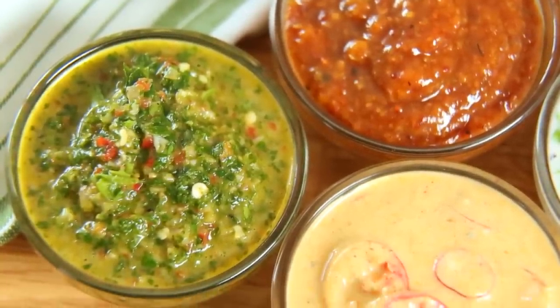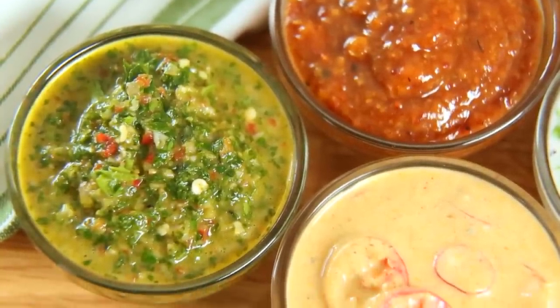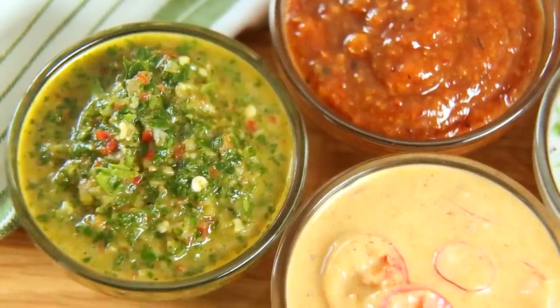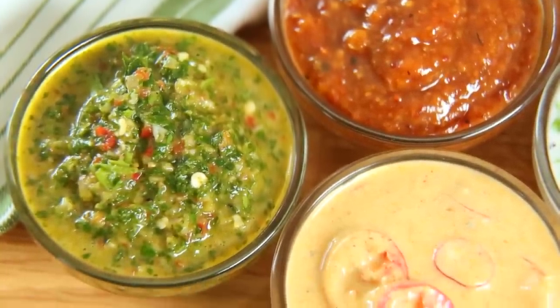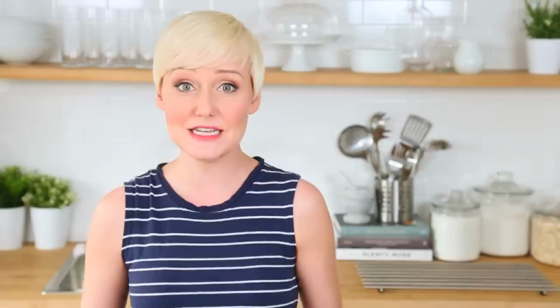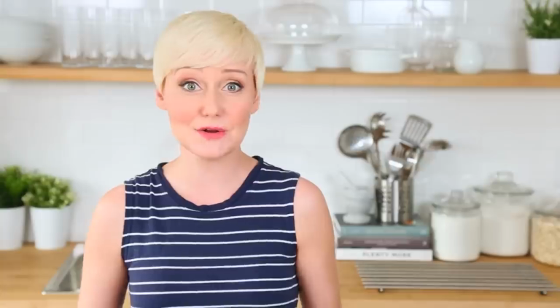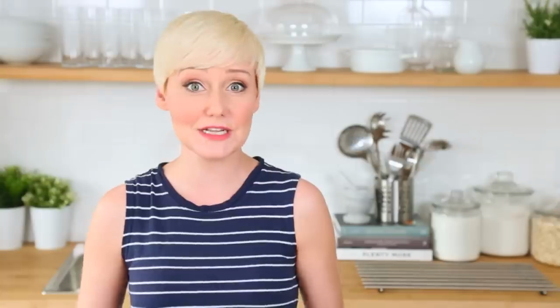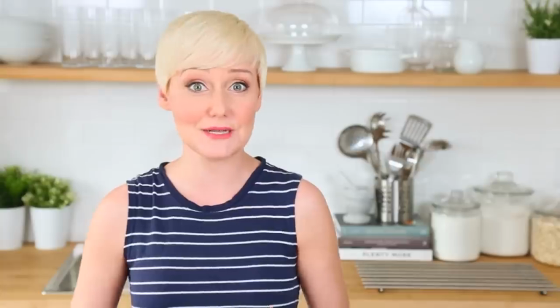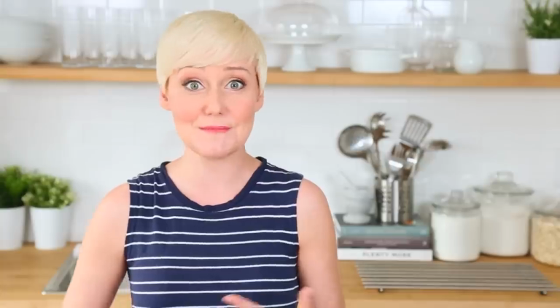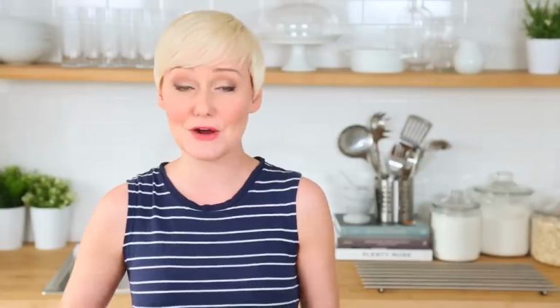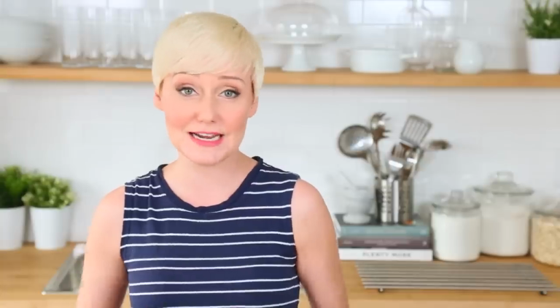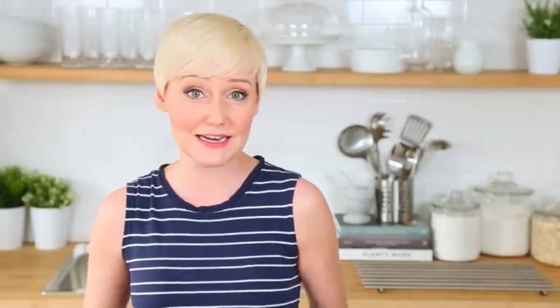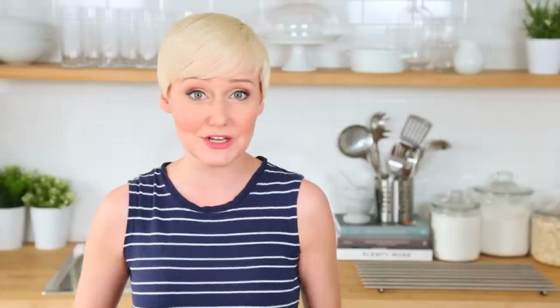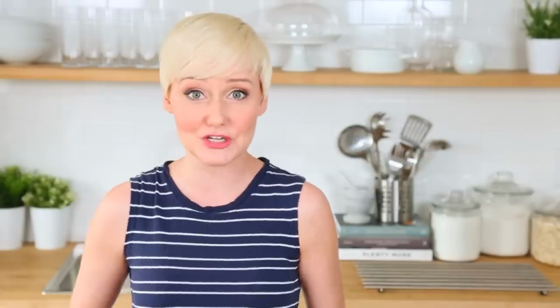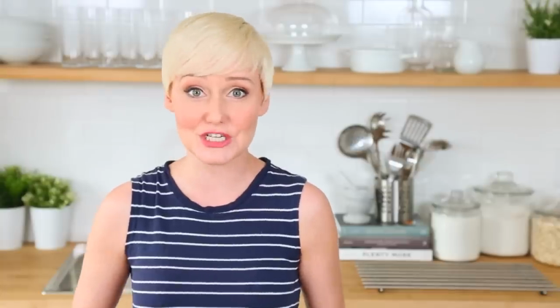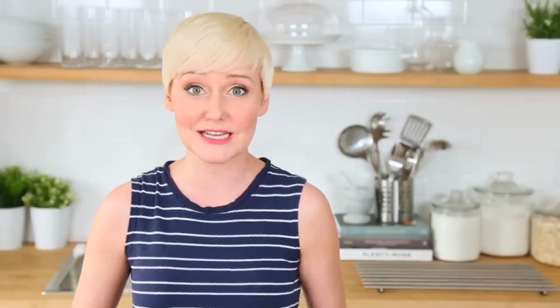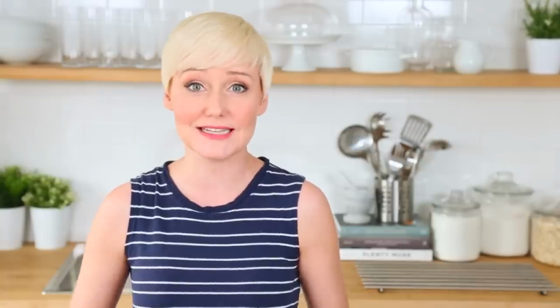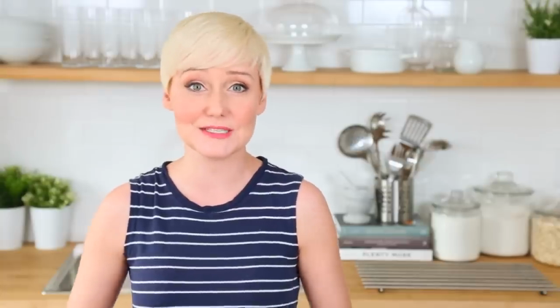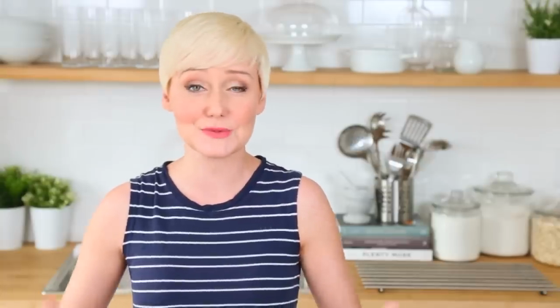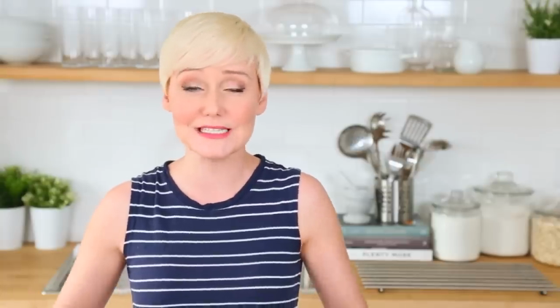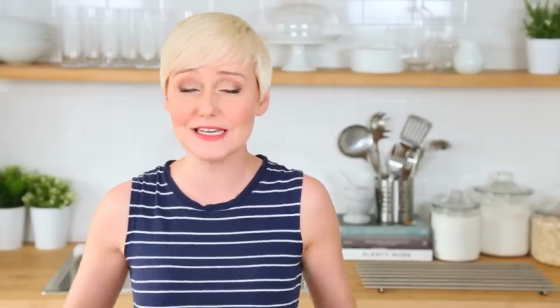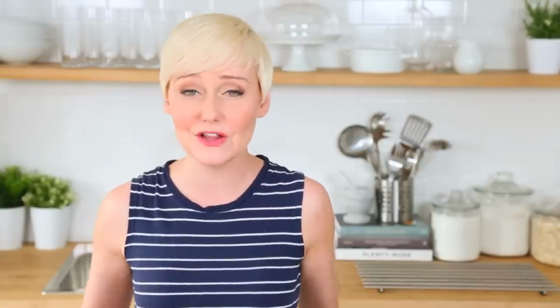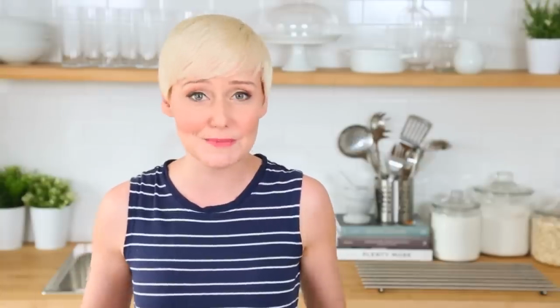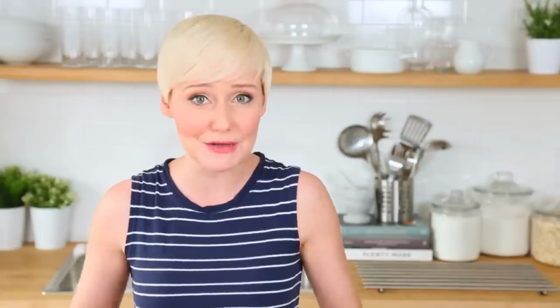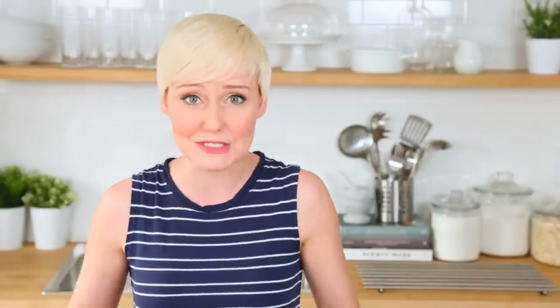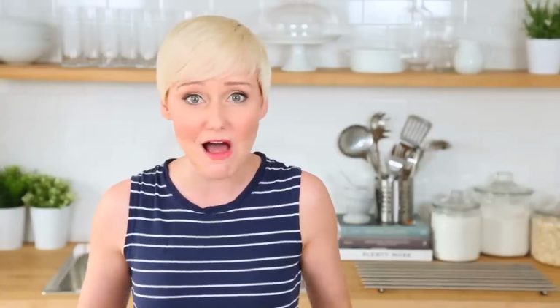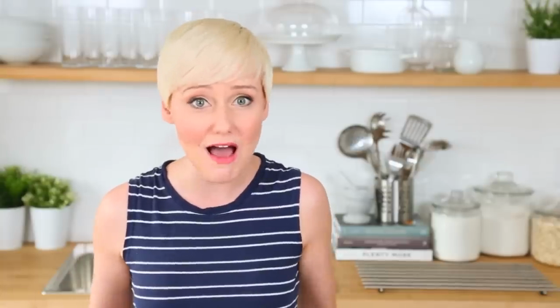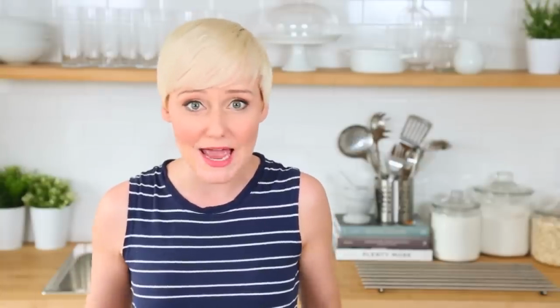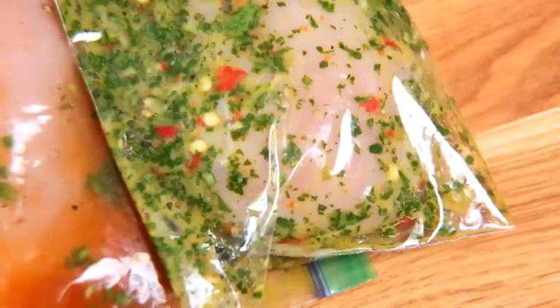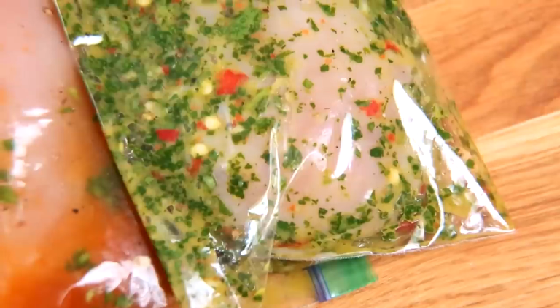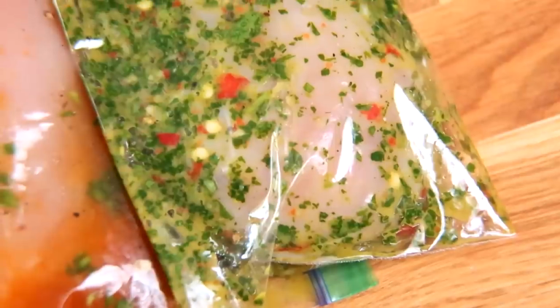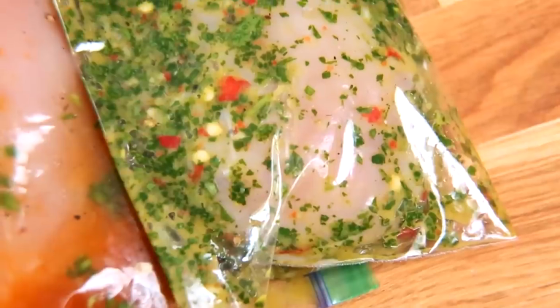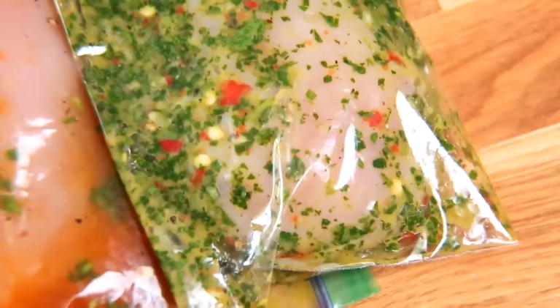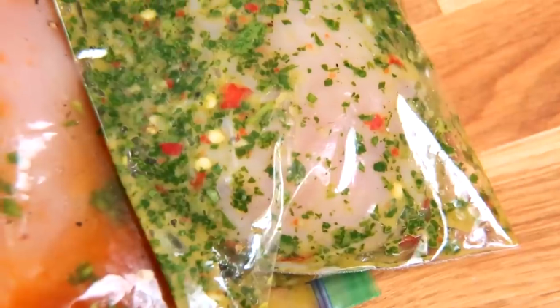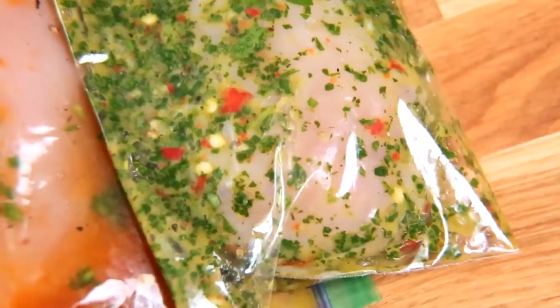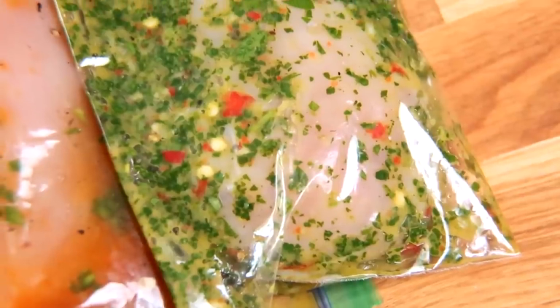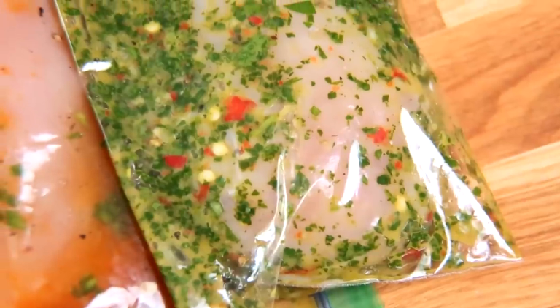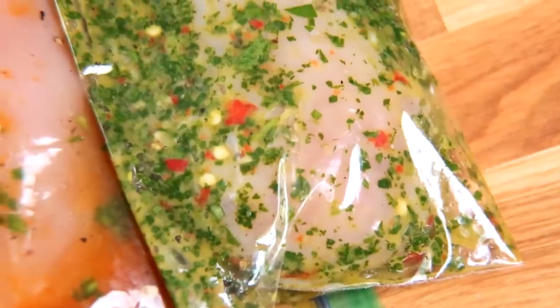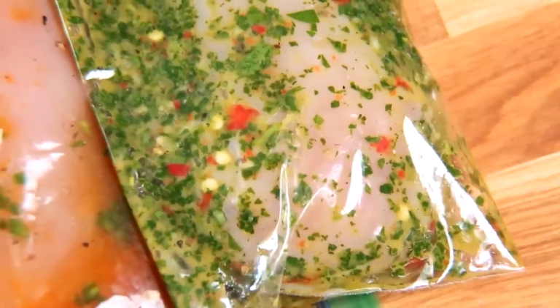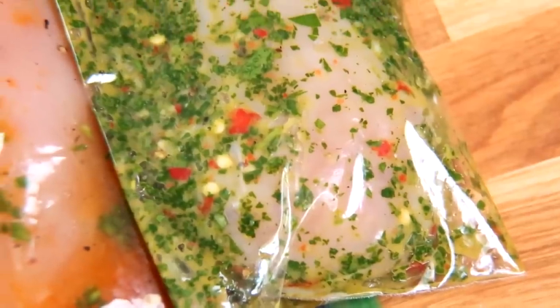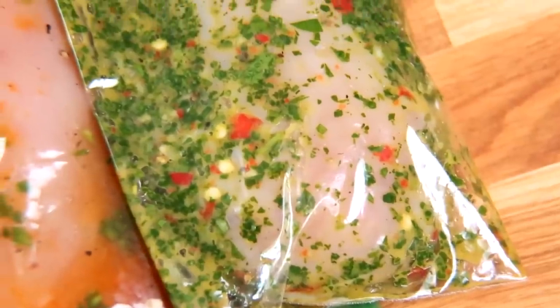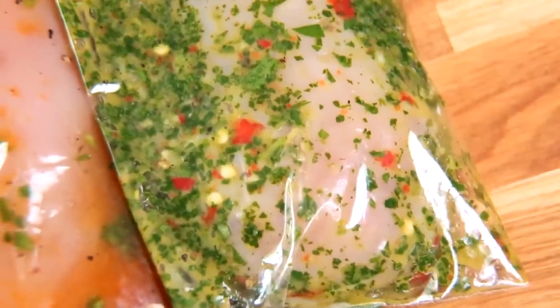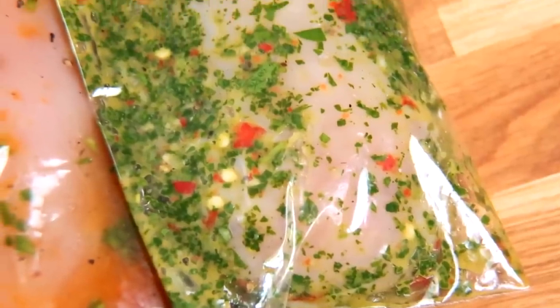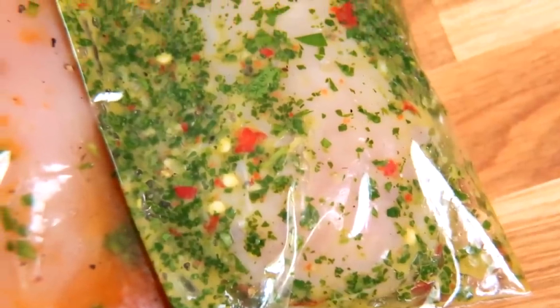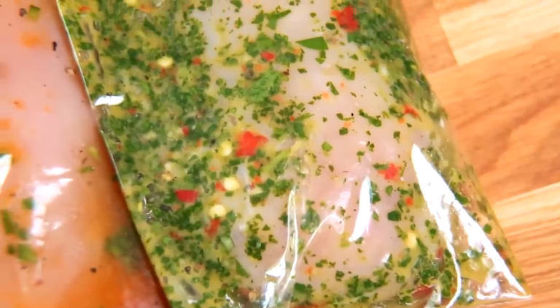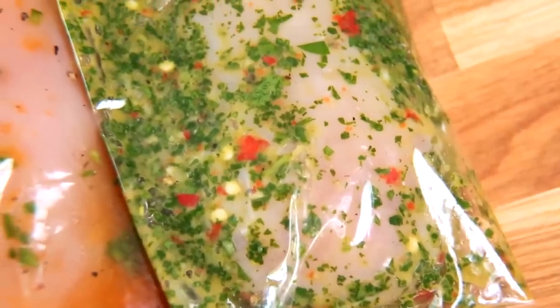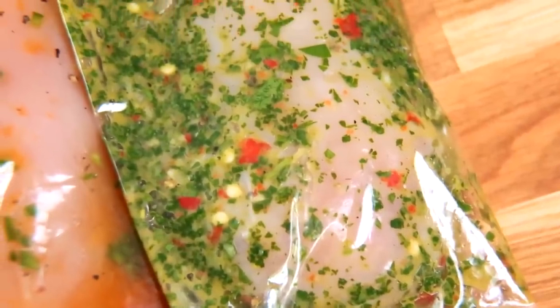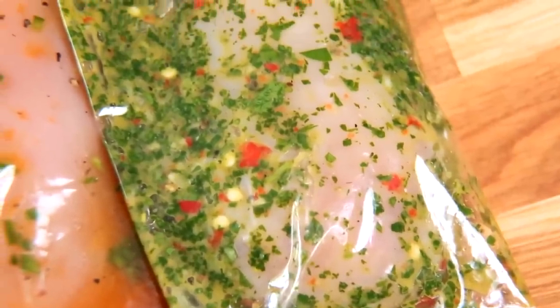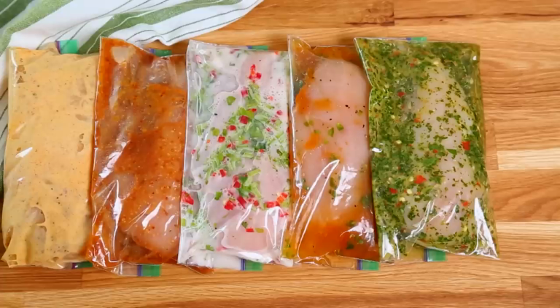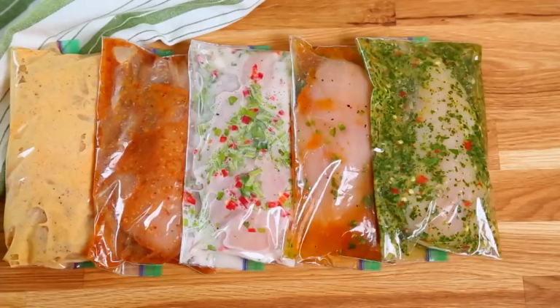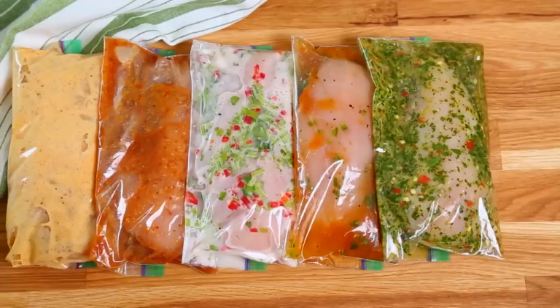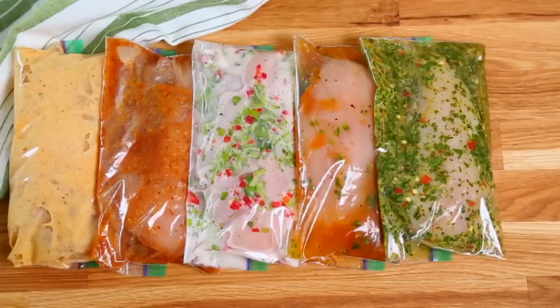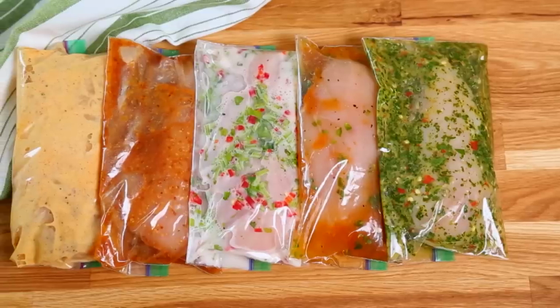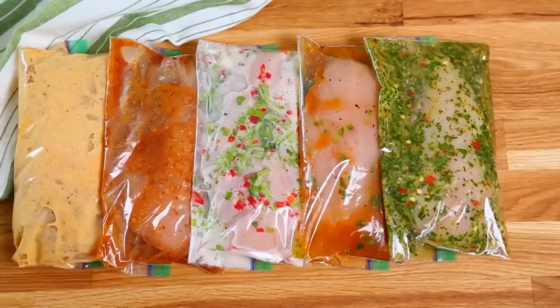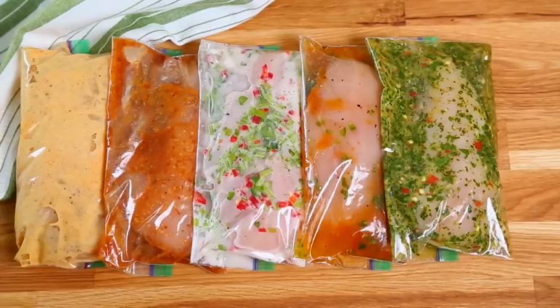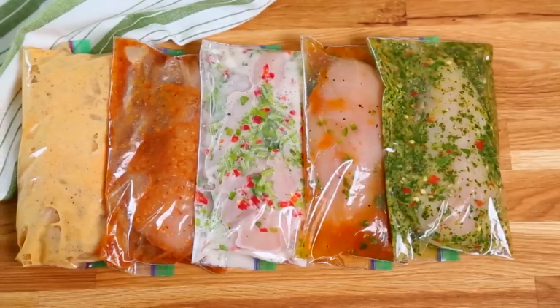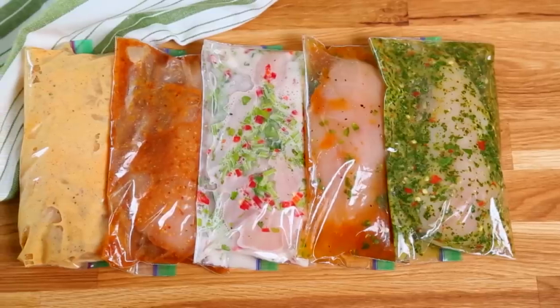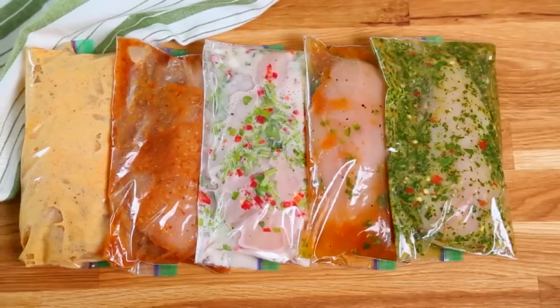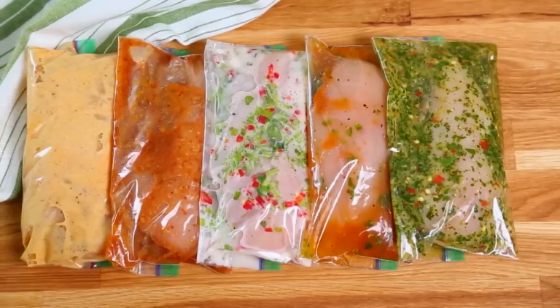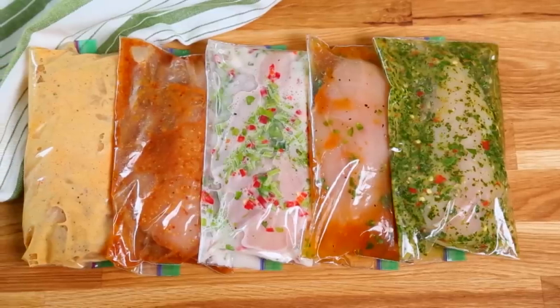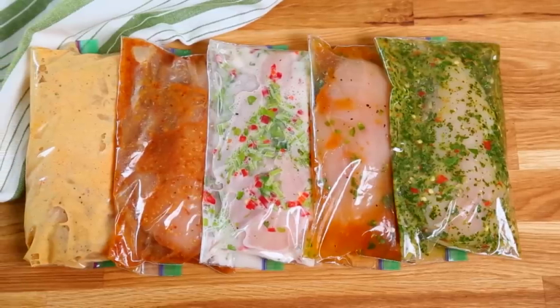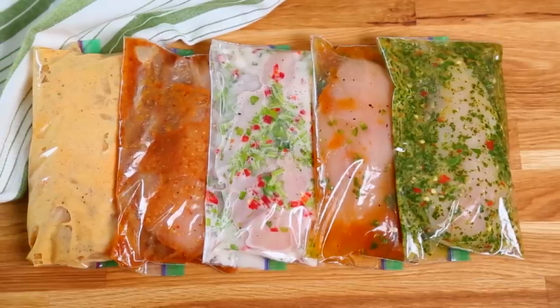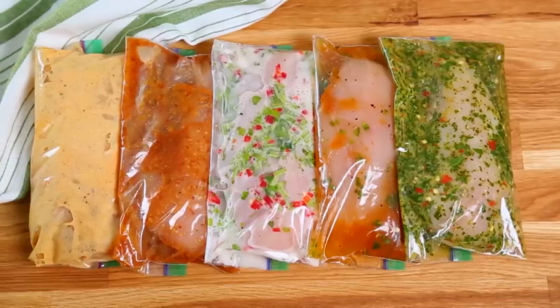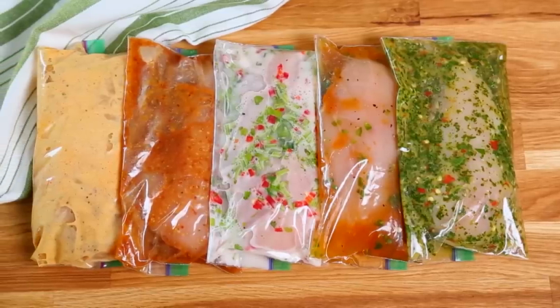Now the secret to marinating your chicken is really all about time. So the longer your chicken can sit in the marinade, the more delicious your dish is going to be.